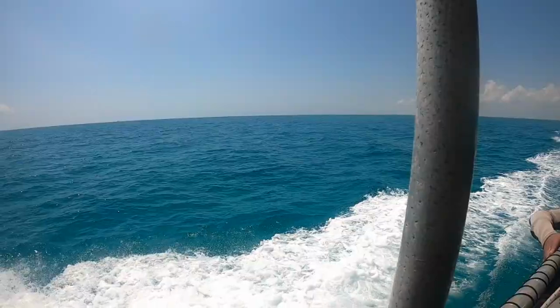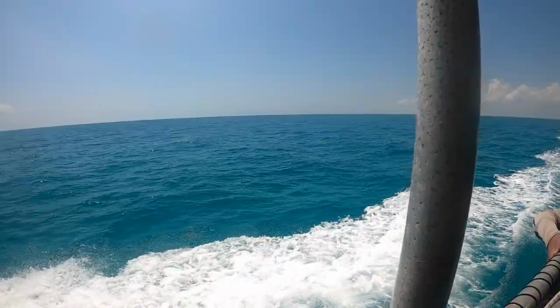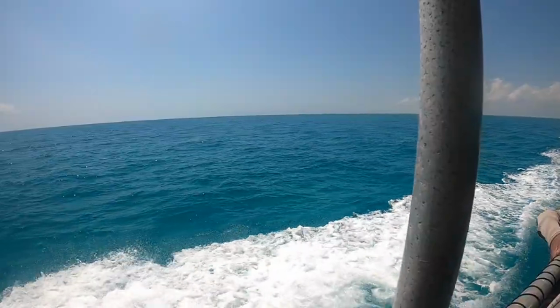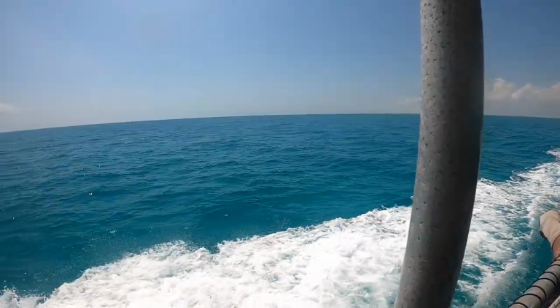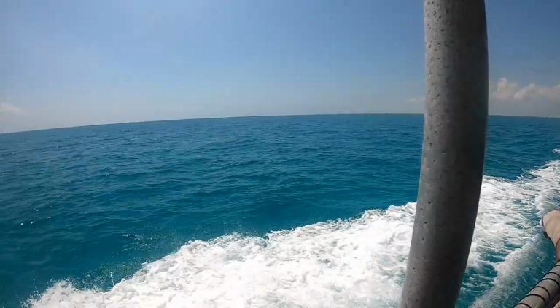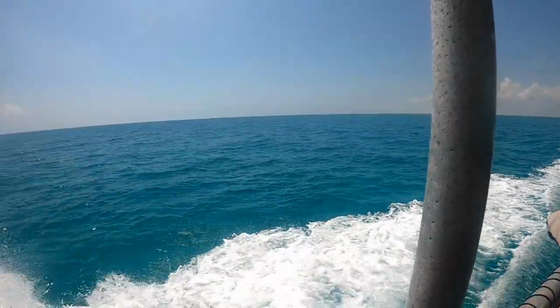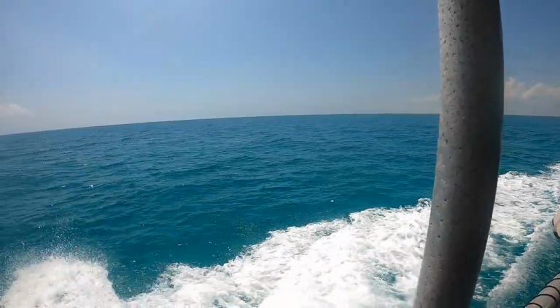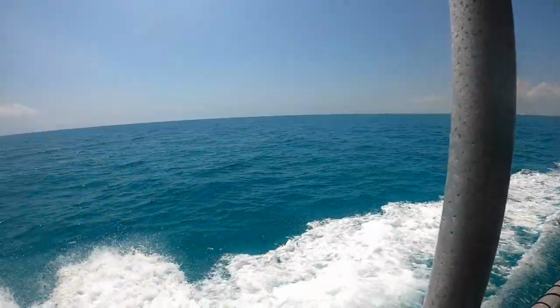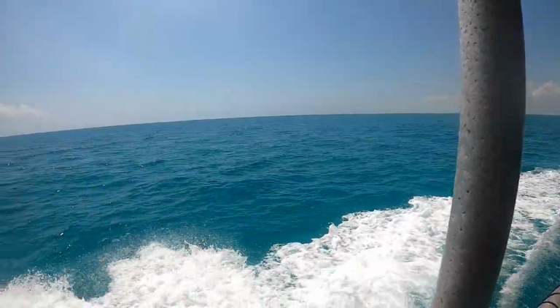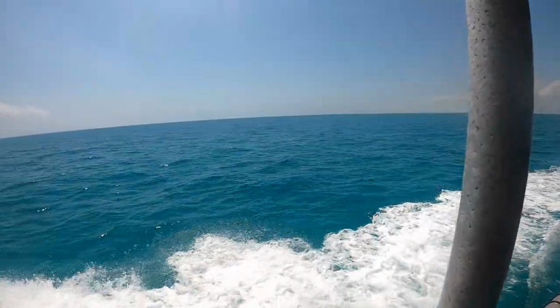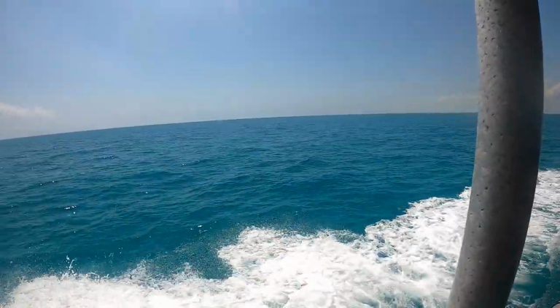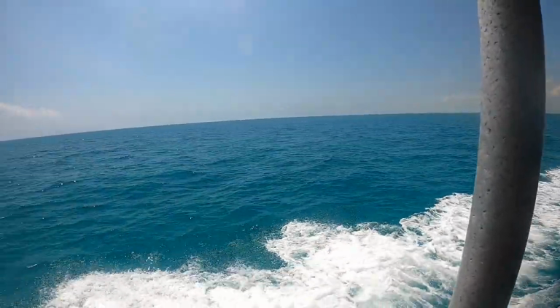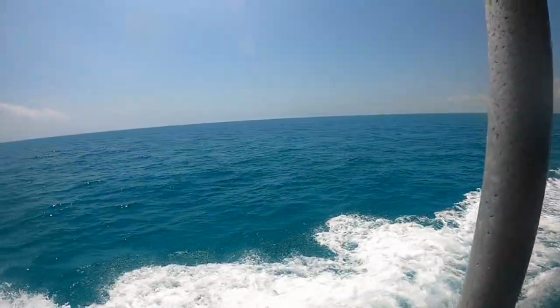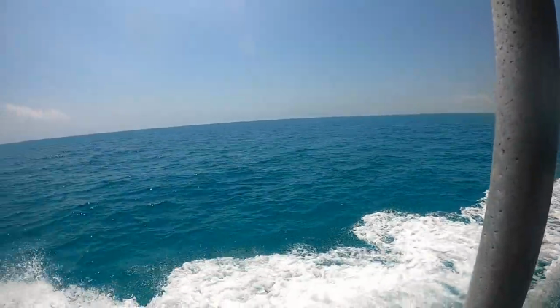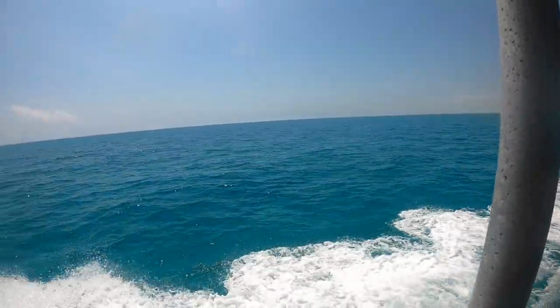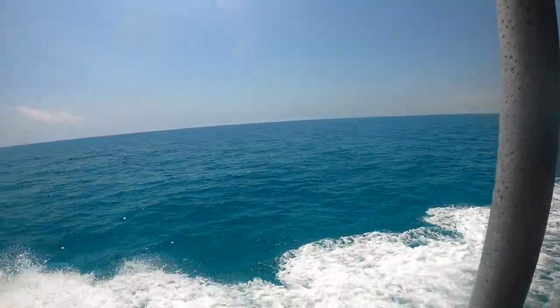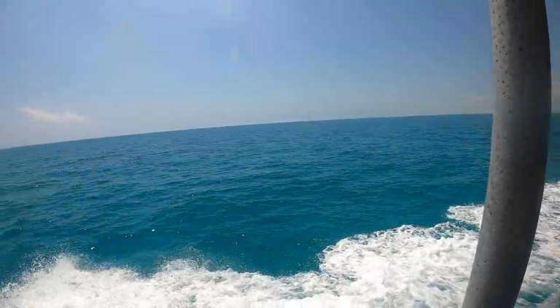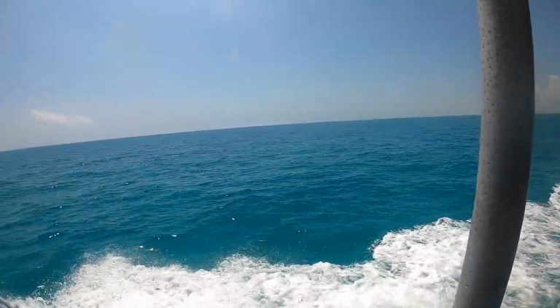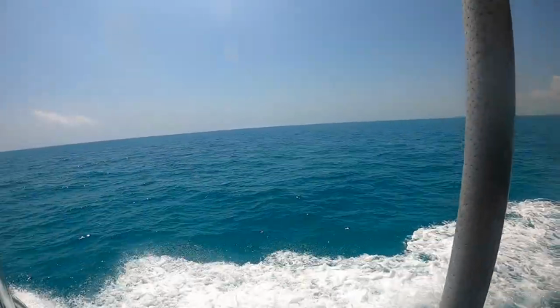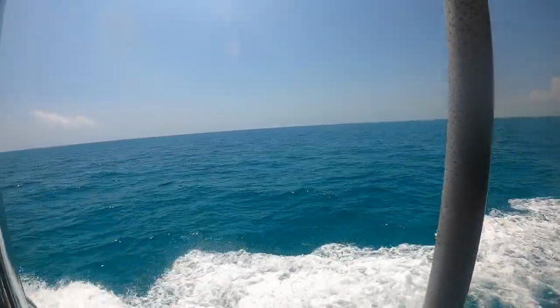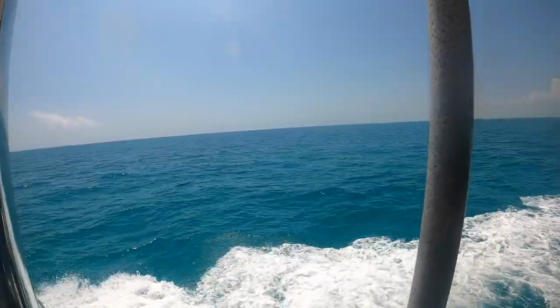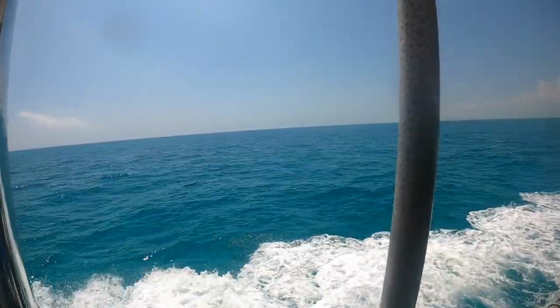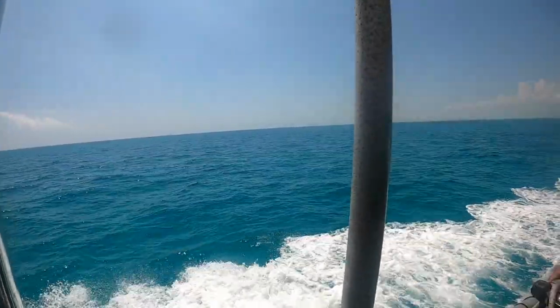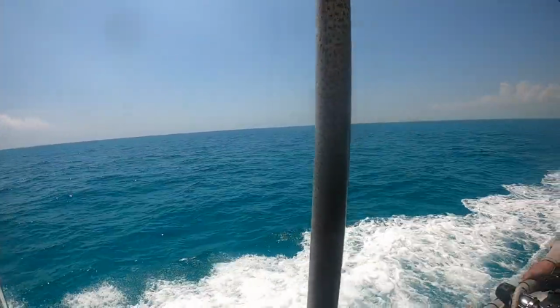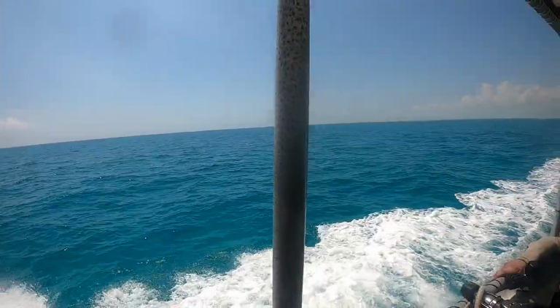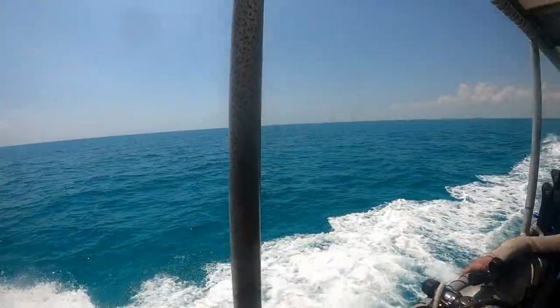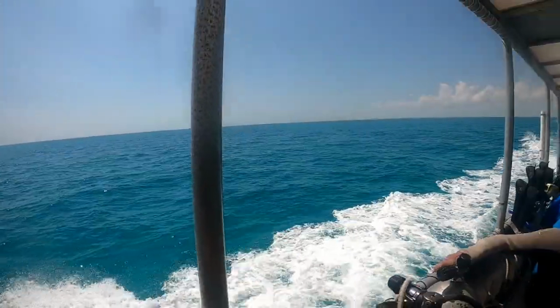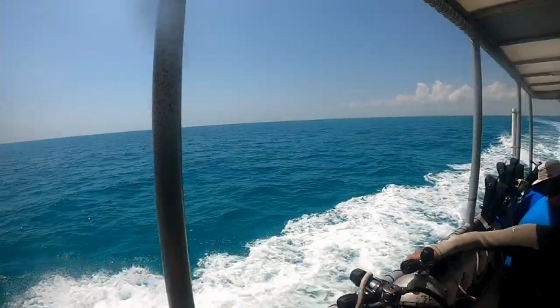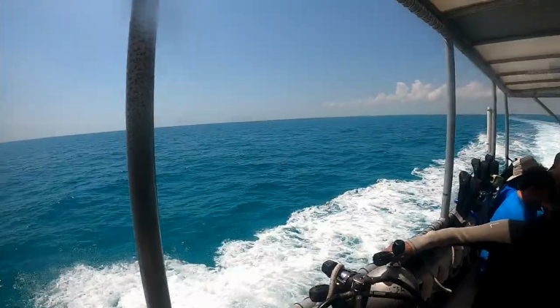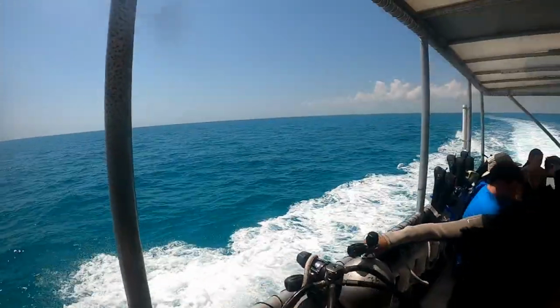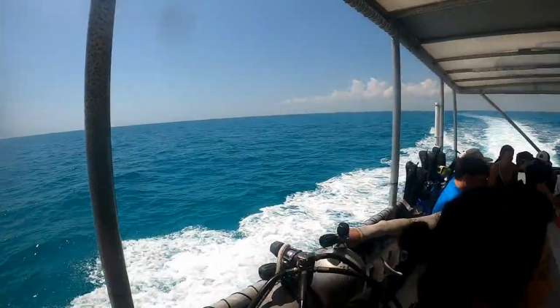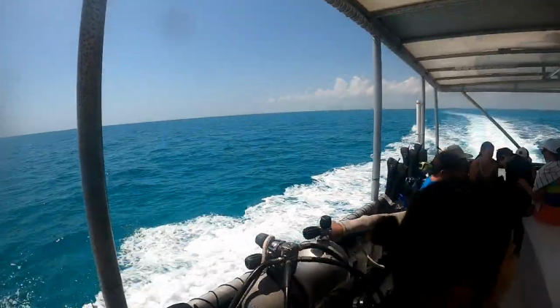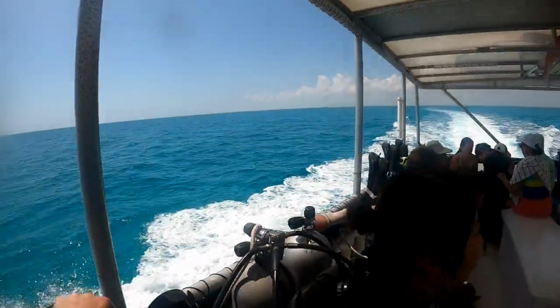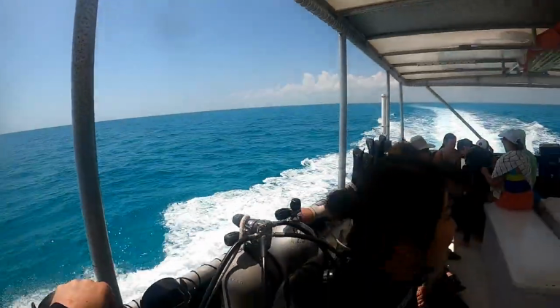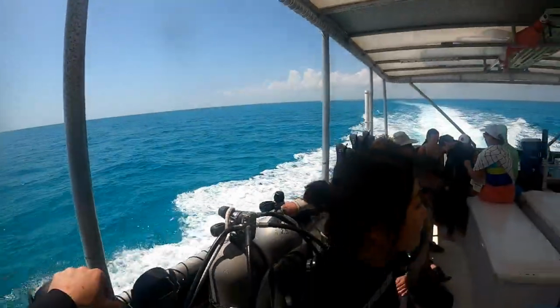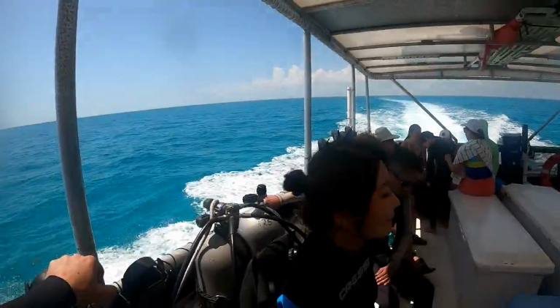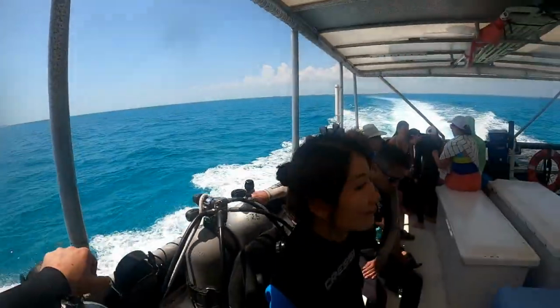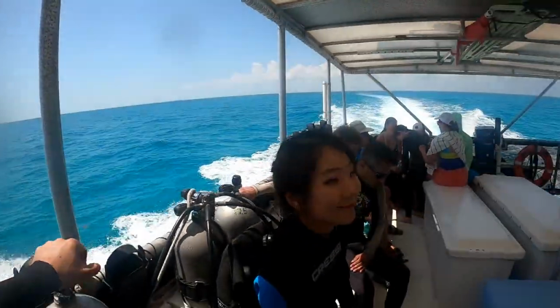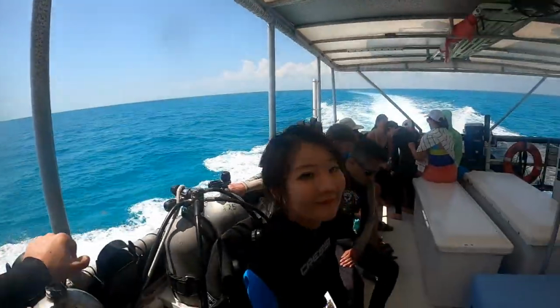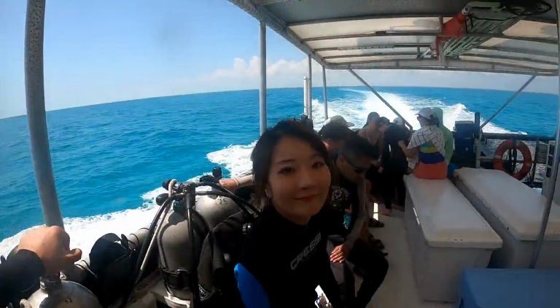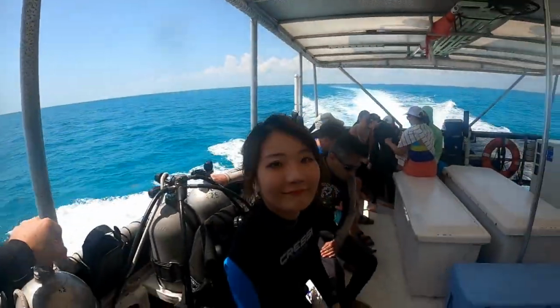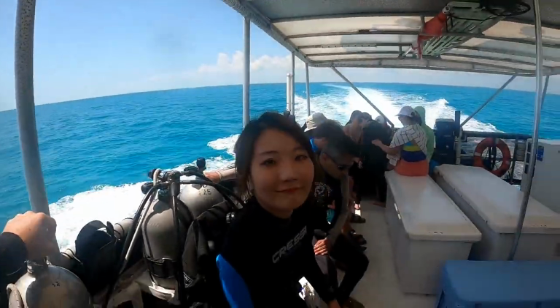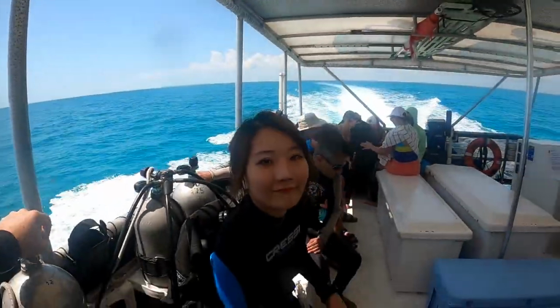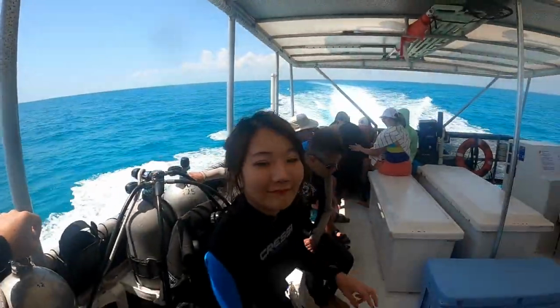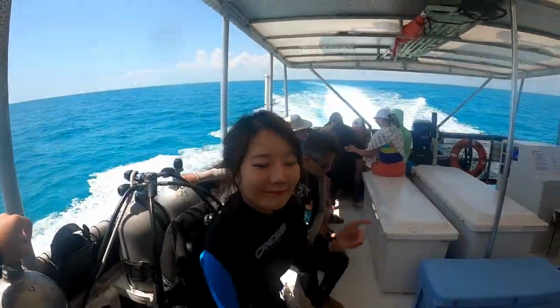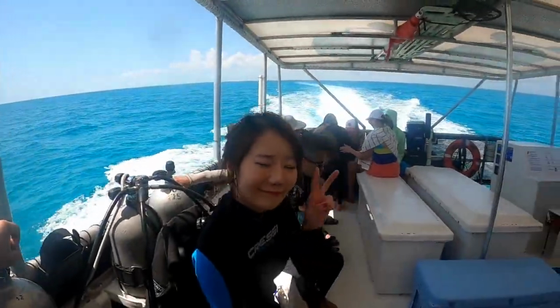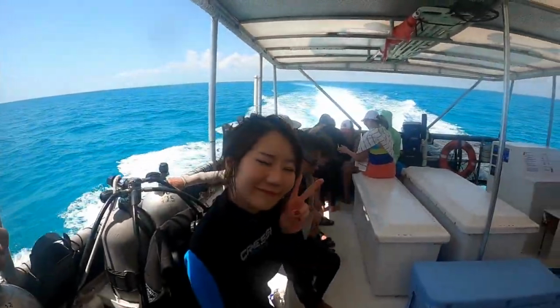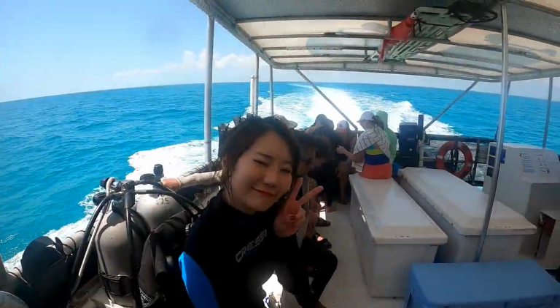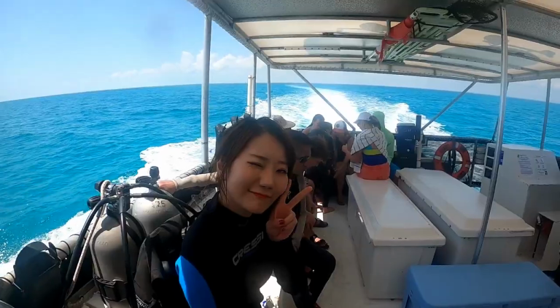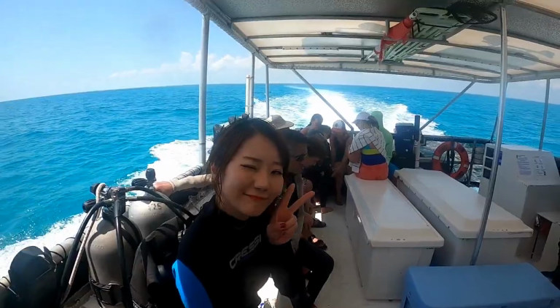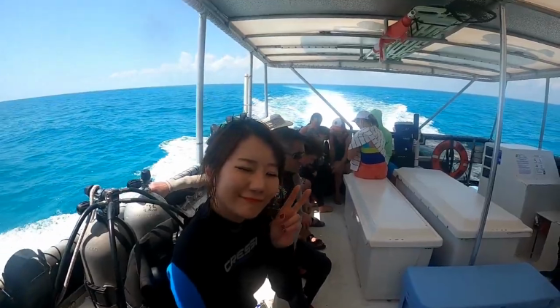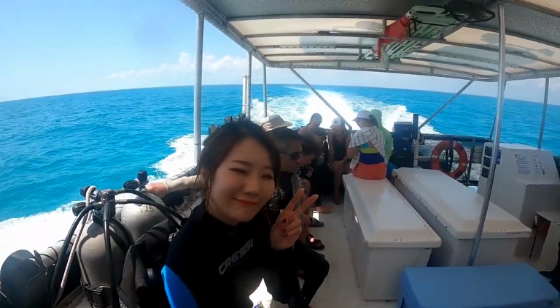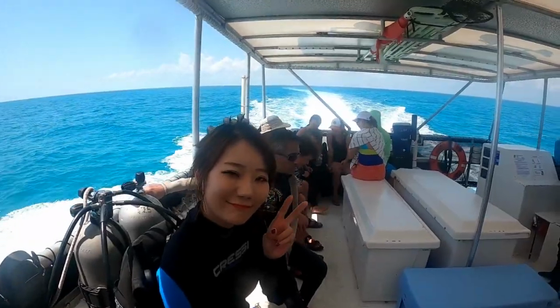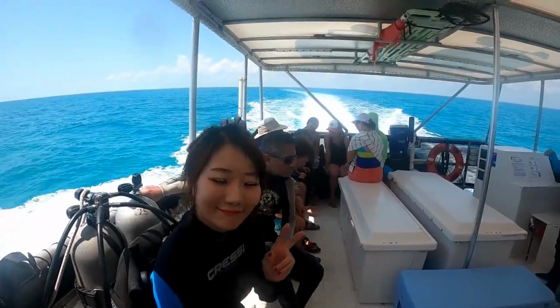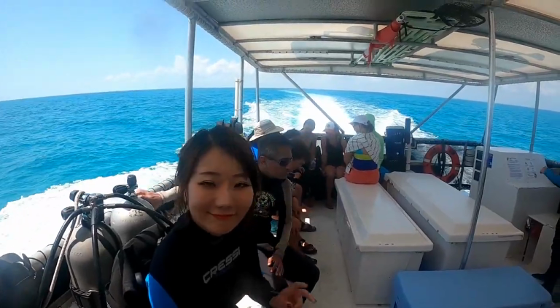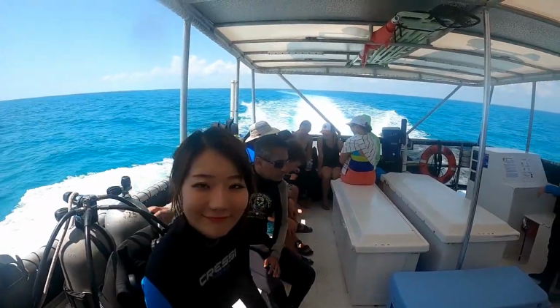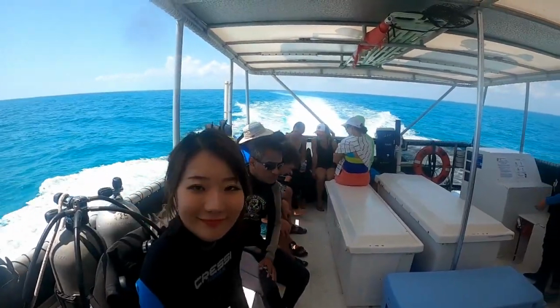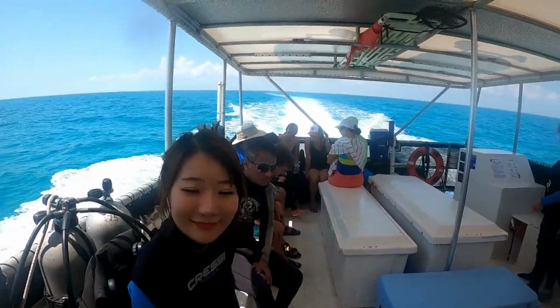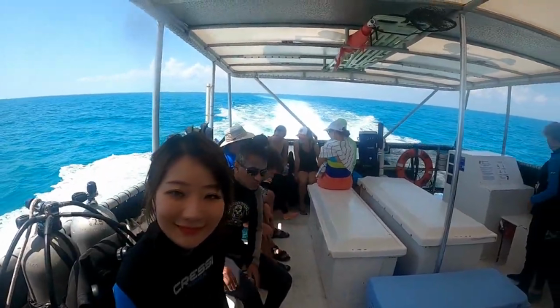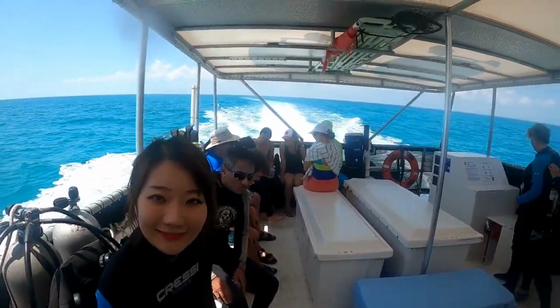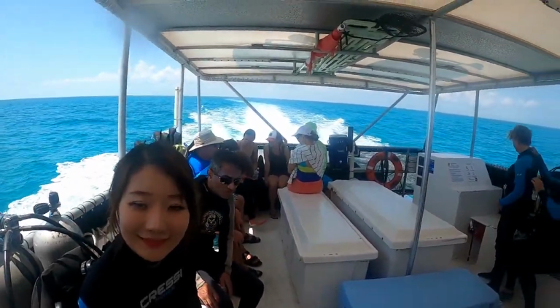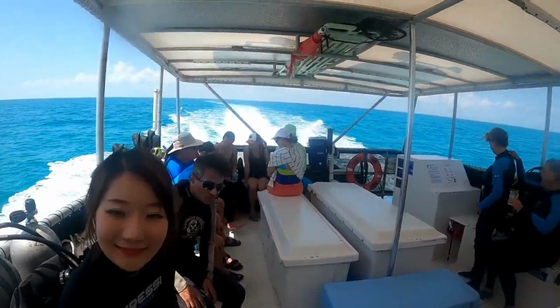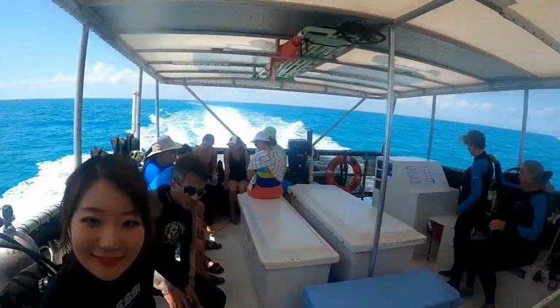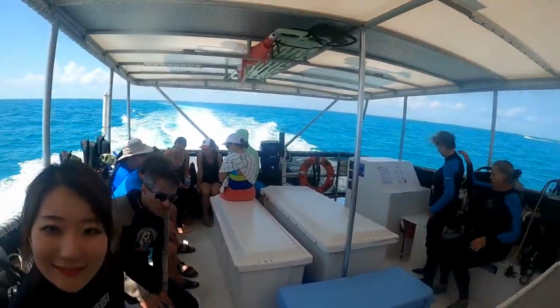What's going on everyone? Today we are scuba diving and seeing all sorts of different fish. So if you guys are ready, come on board.